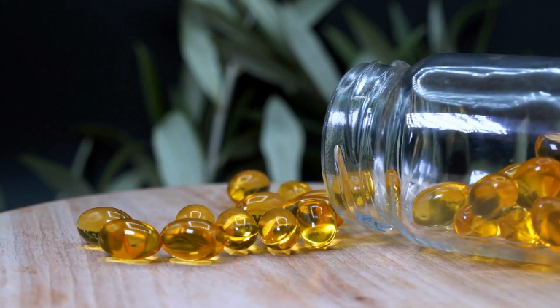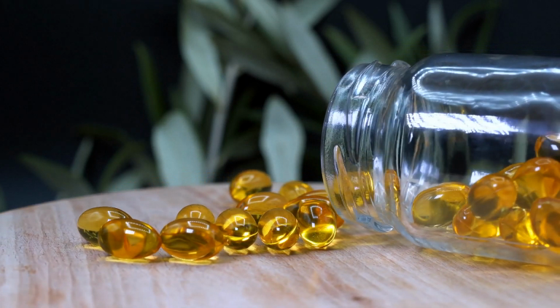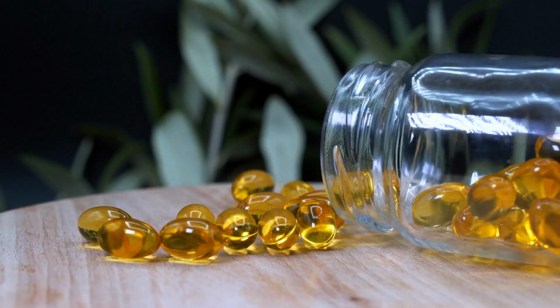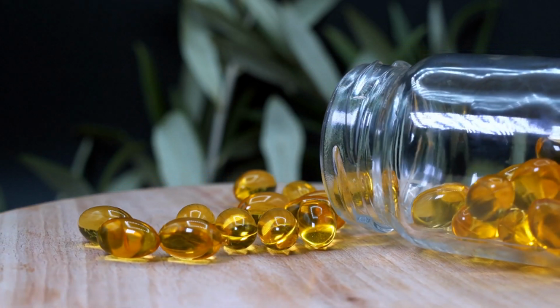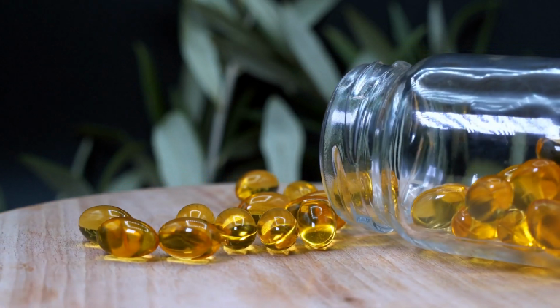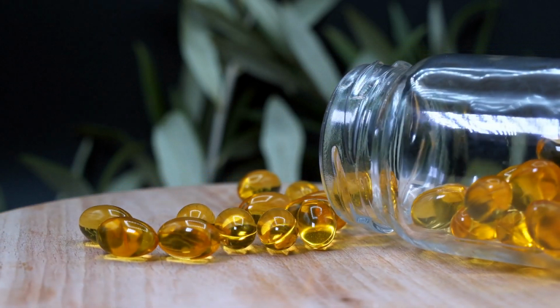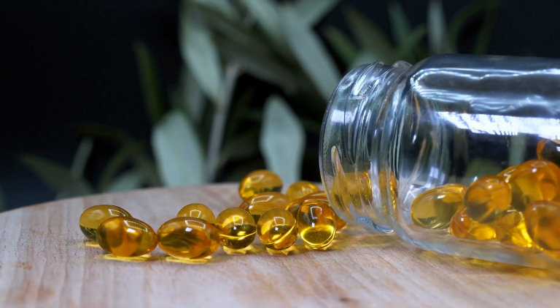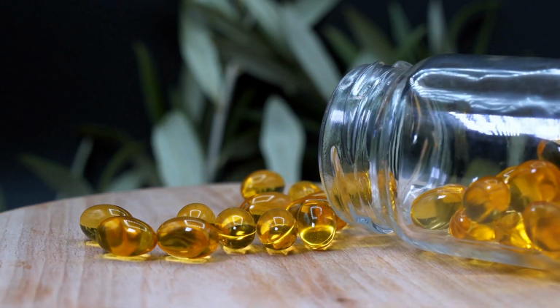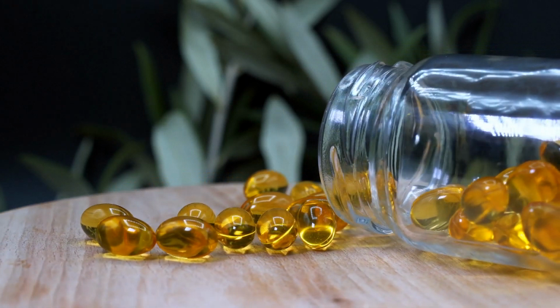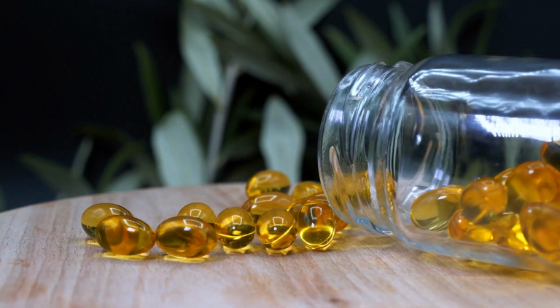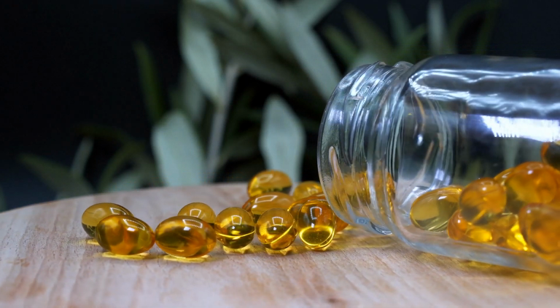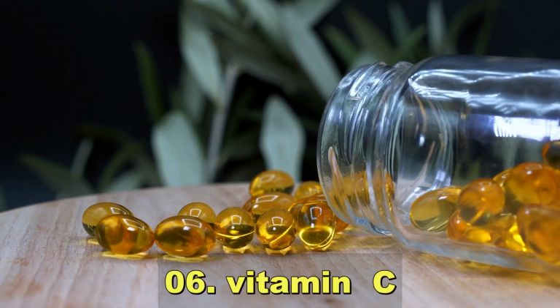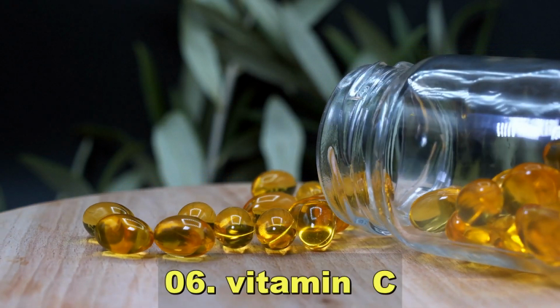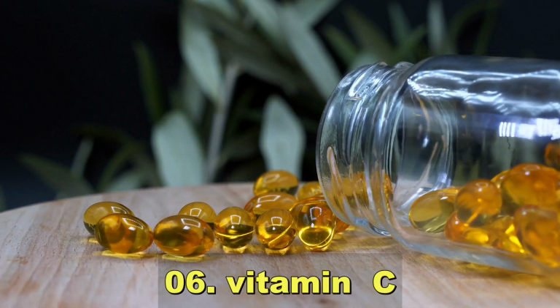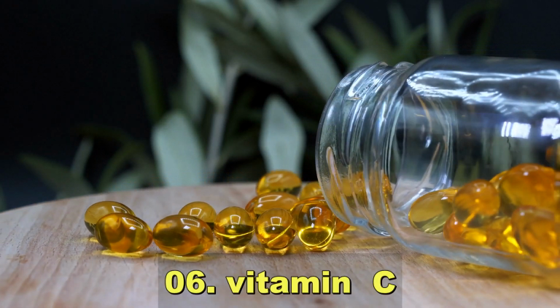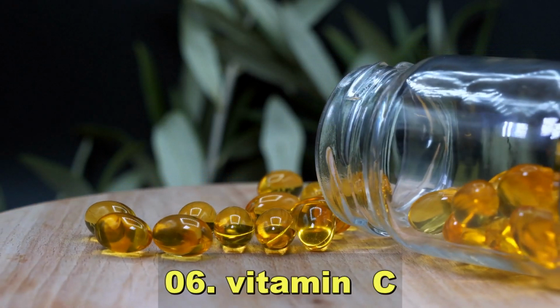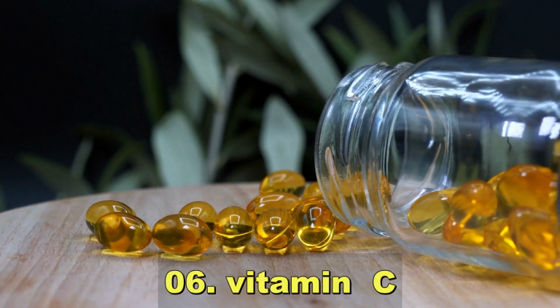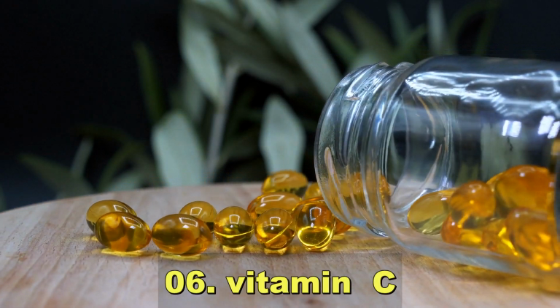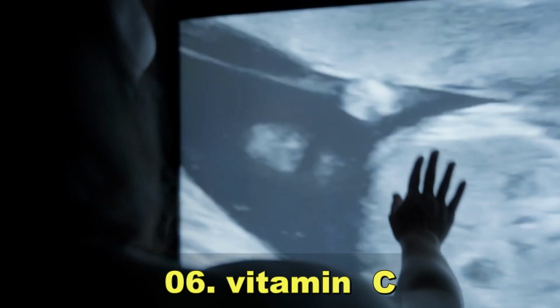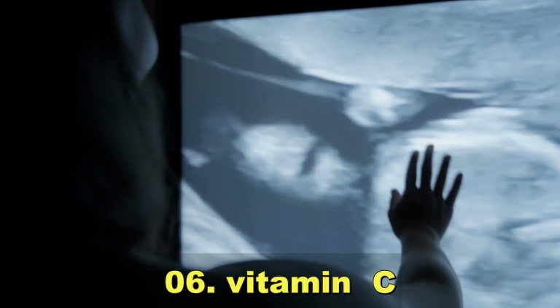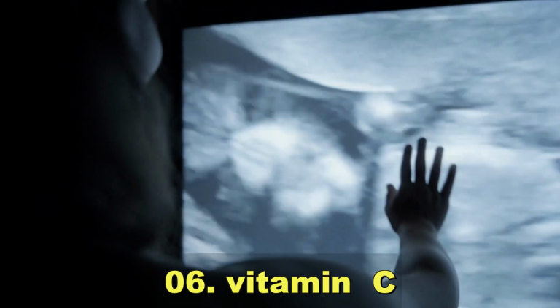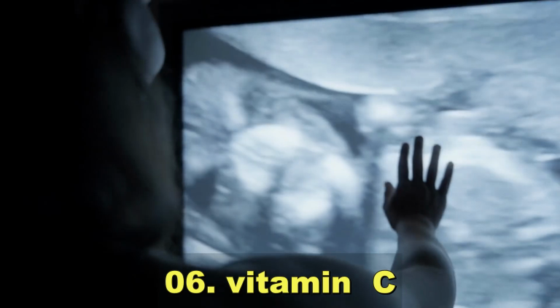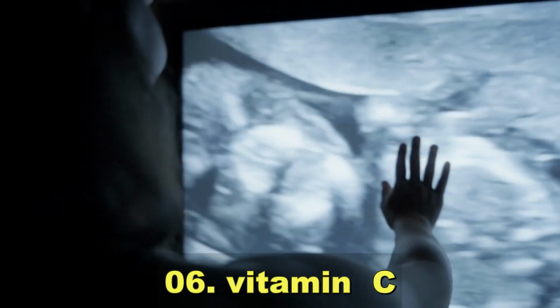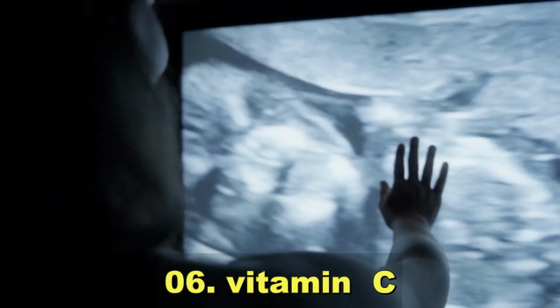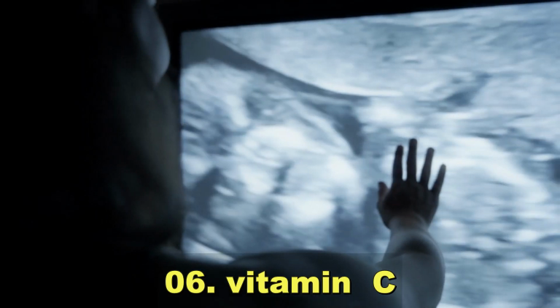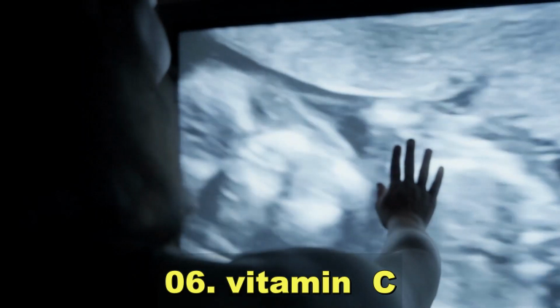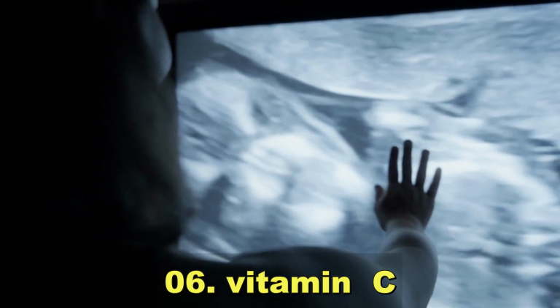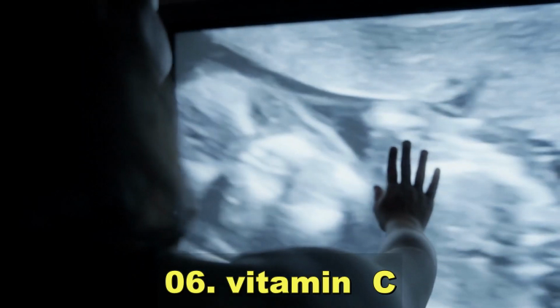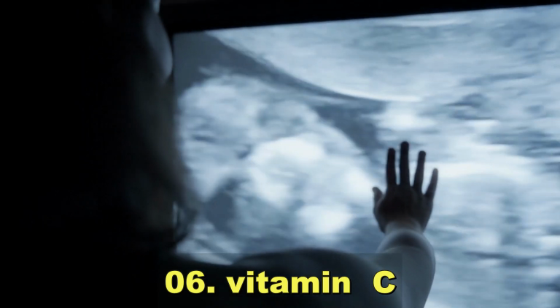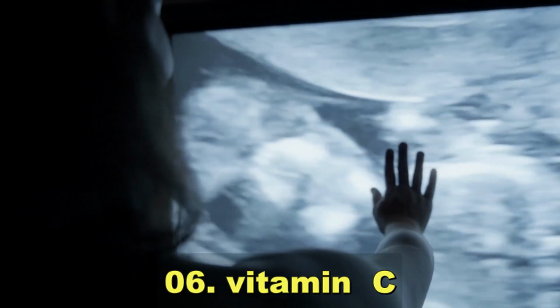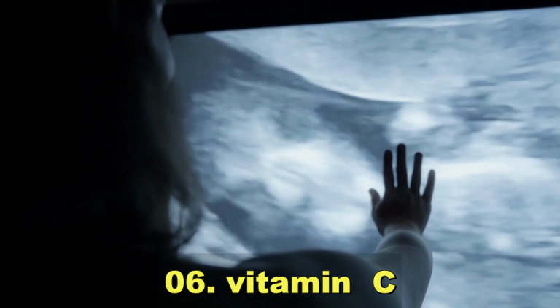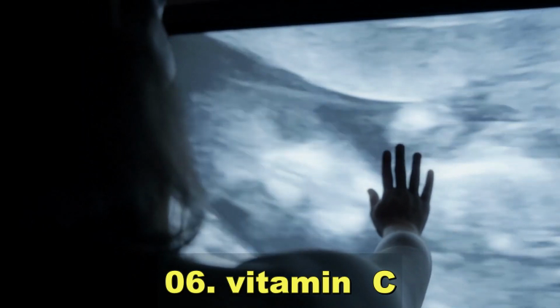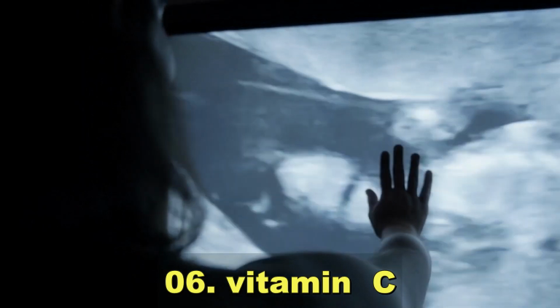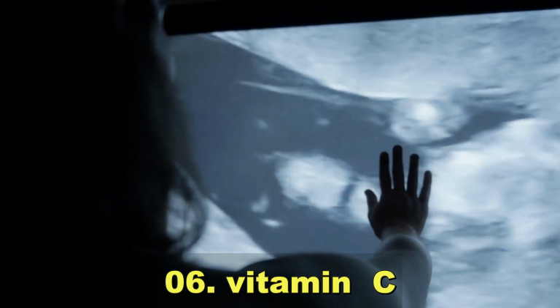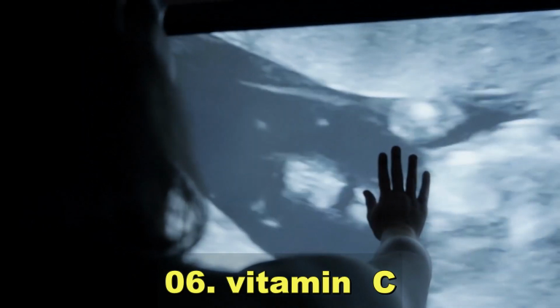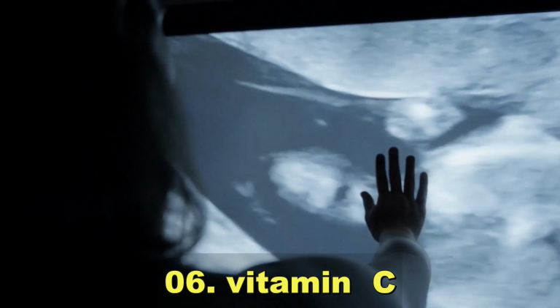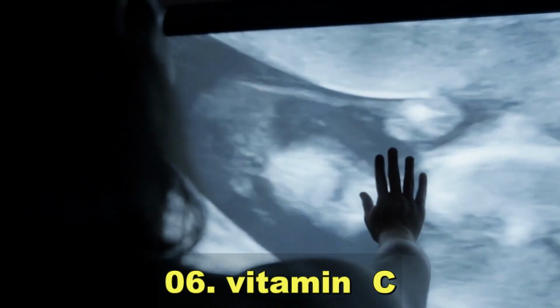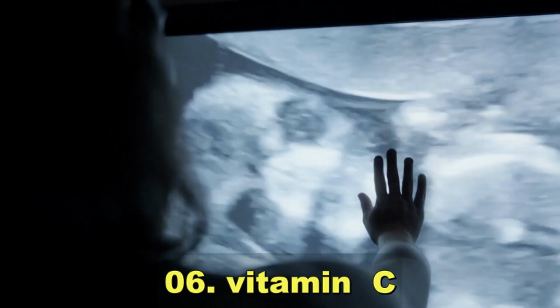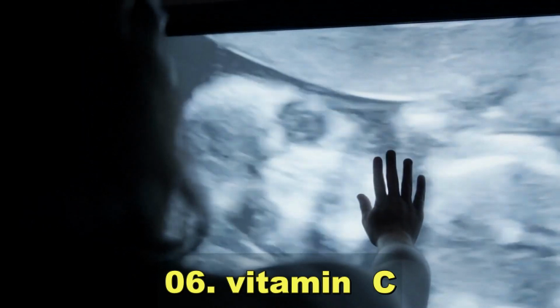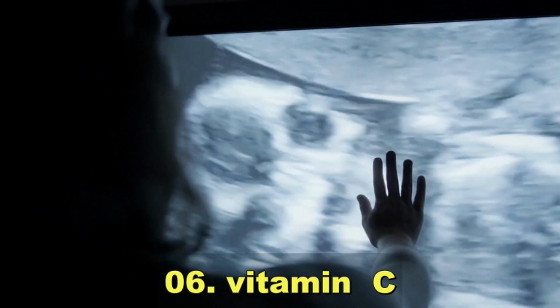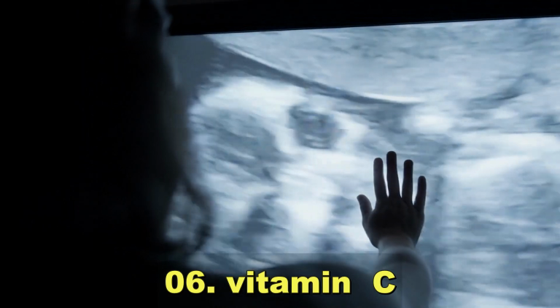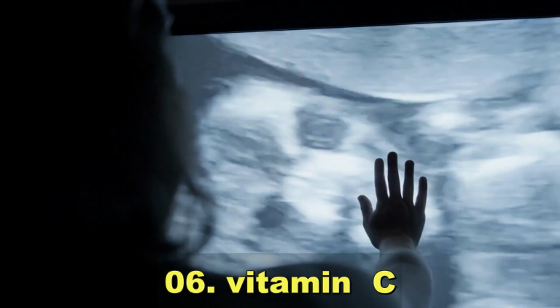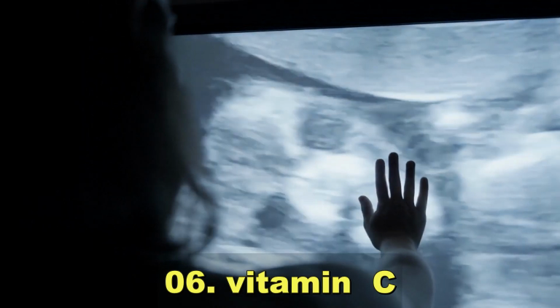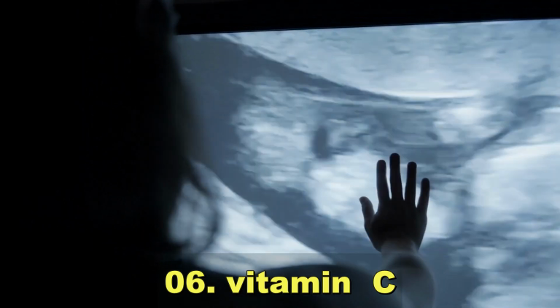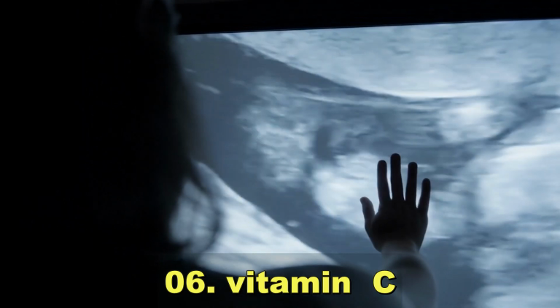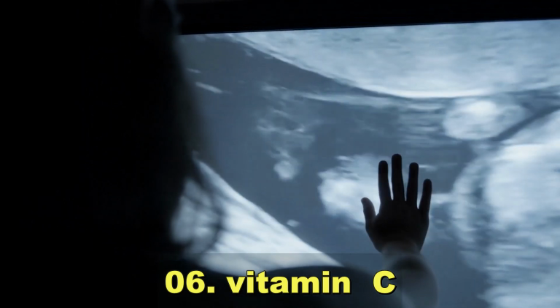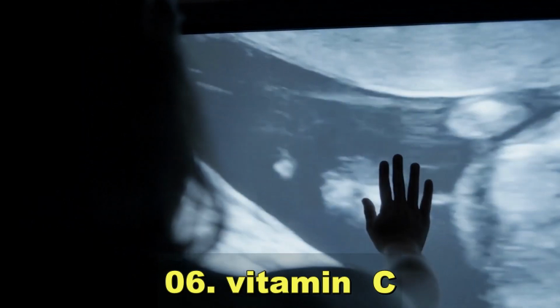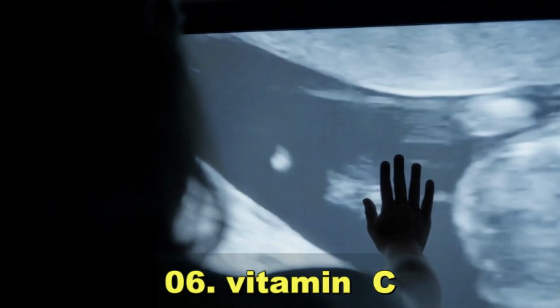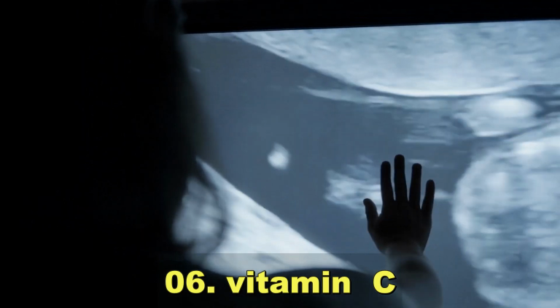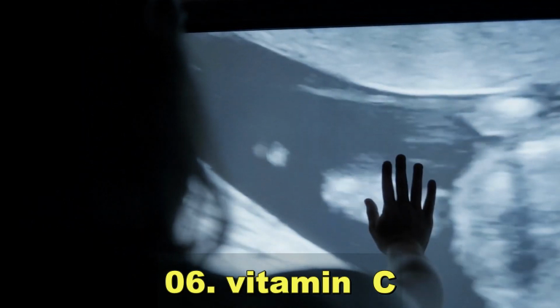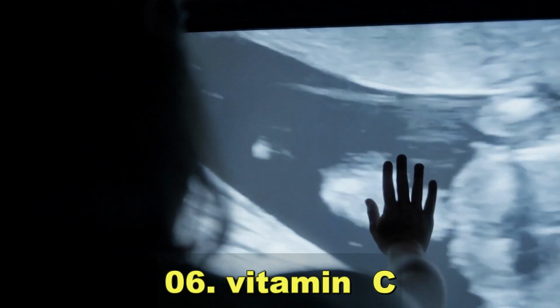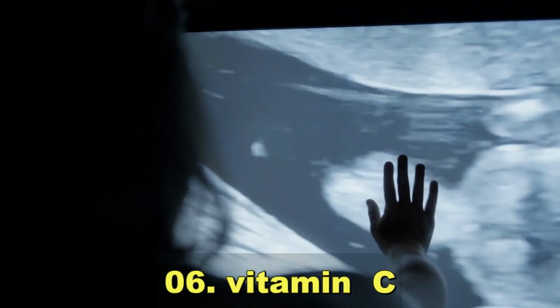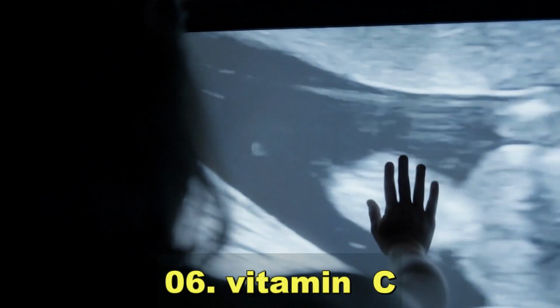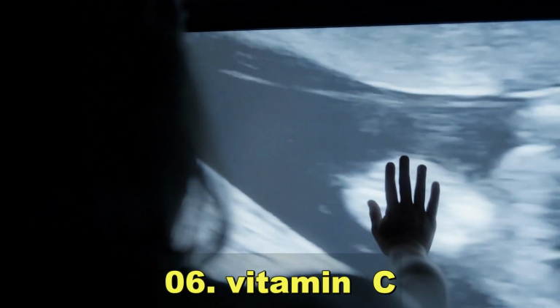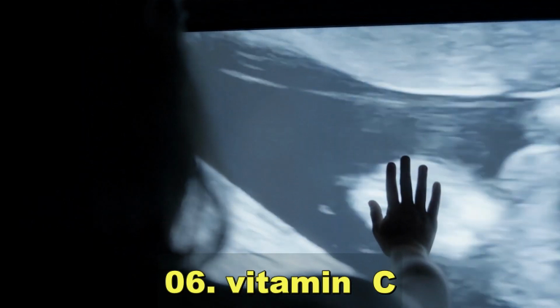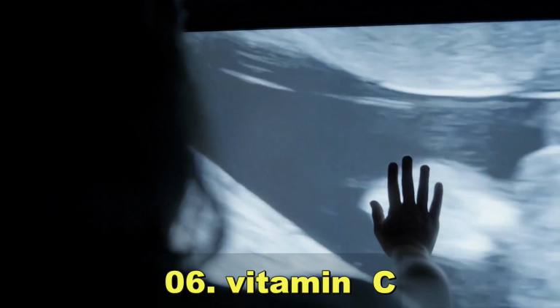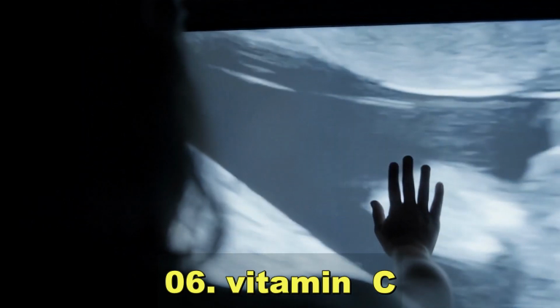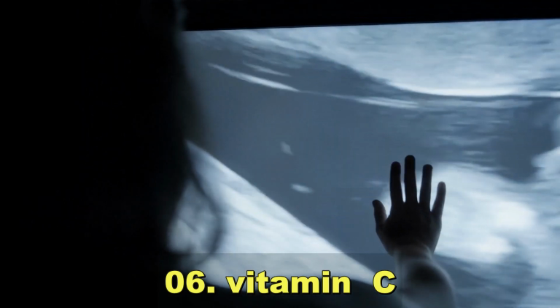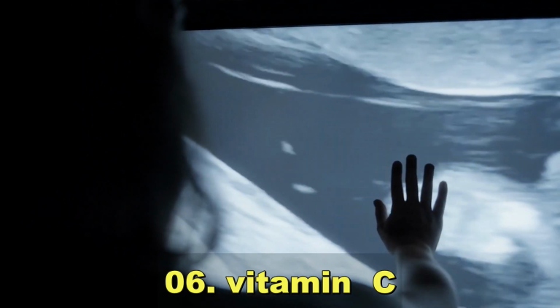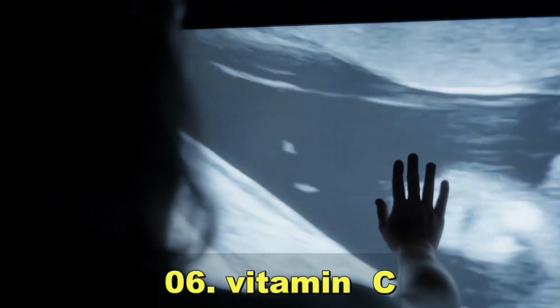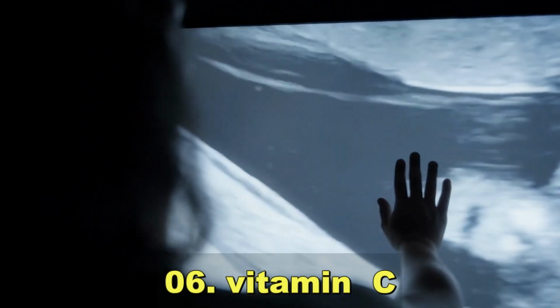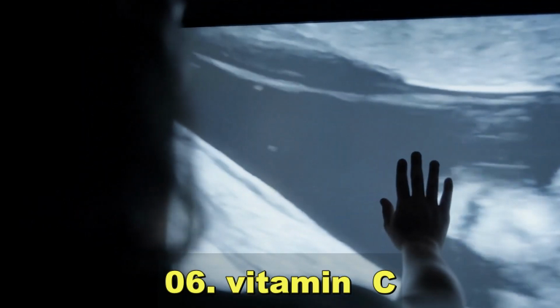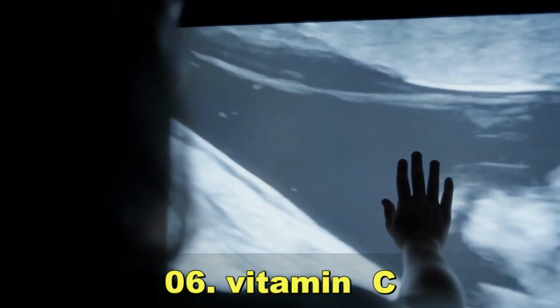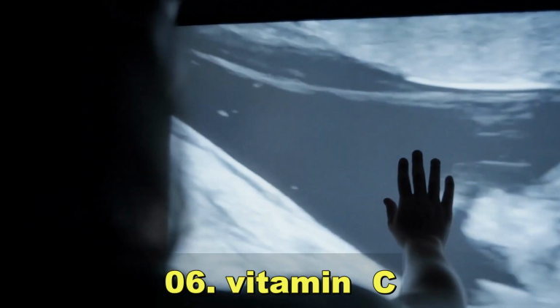Vitamin C supports the immune system and aids in the absorption of iron from plant-based sources.